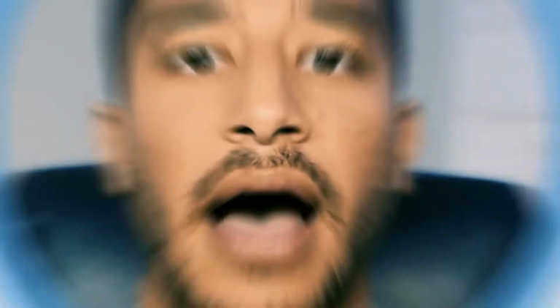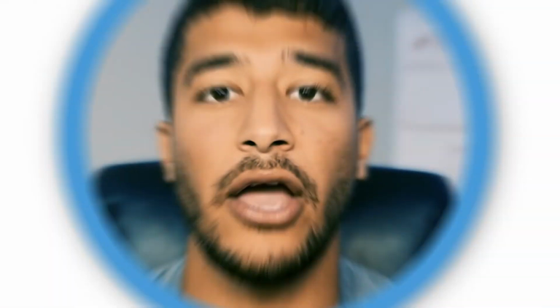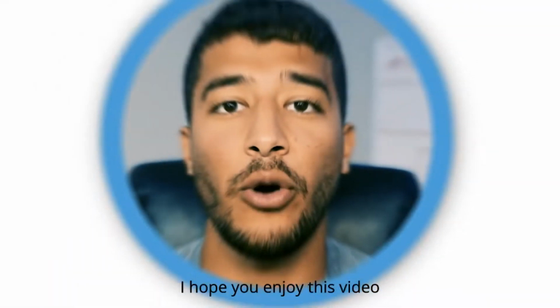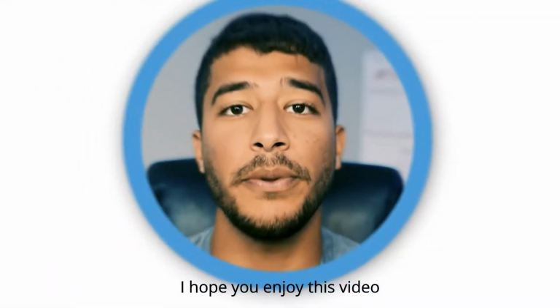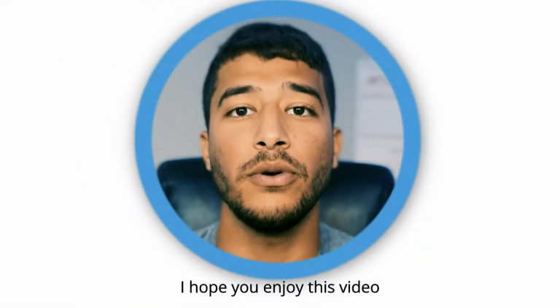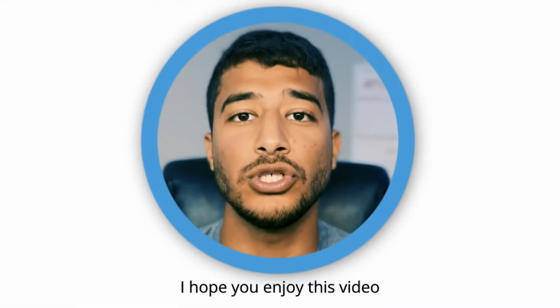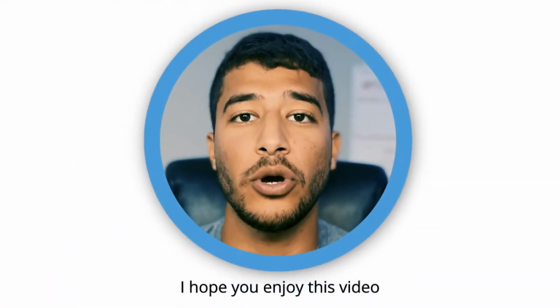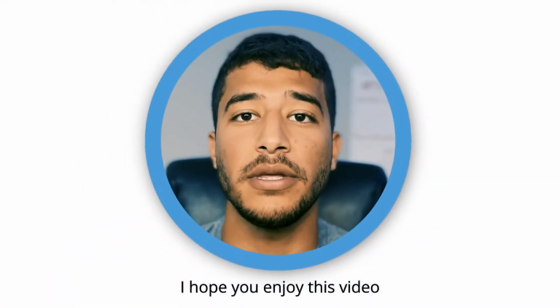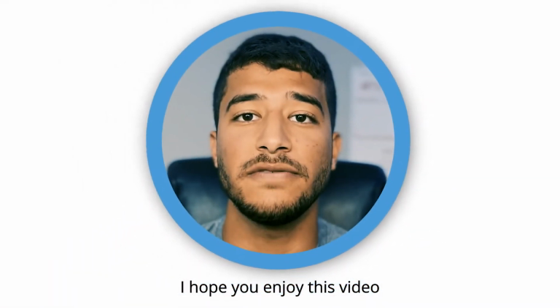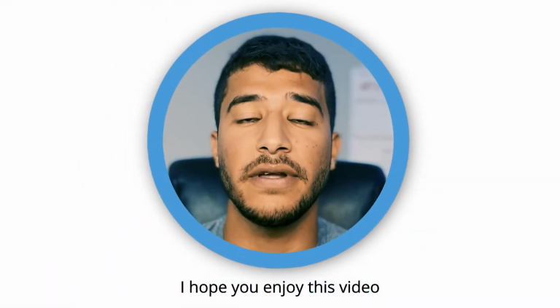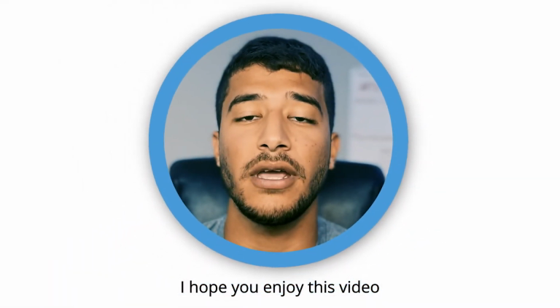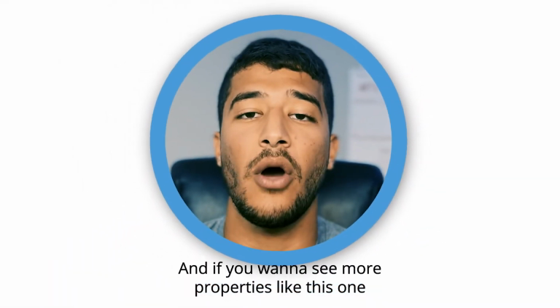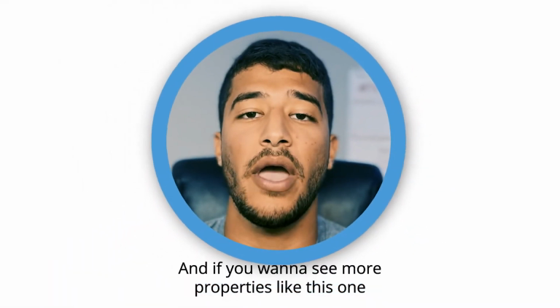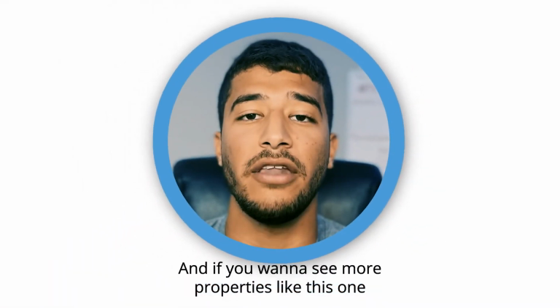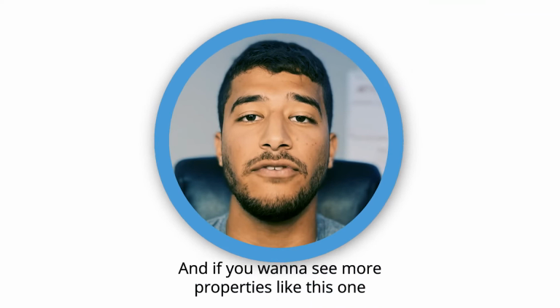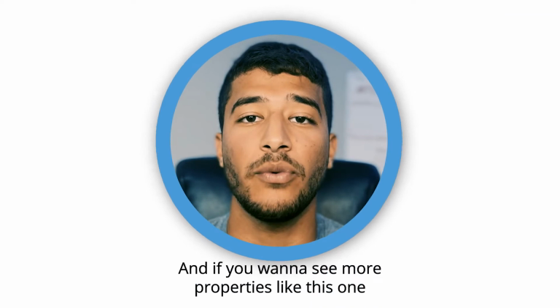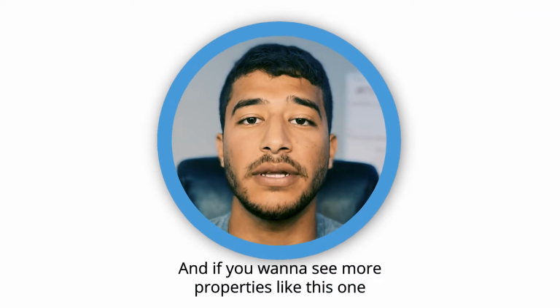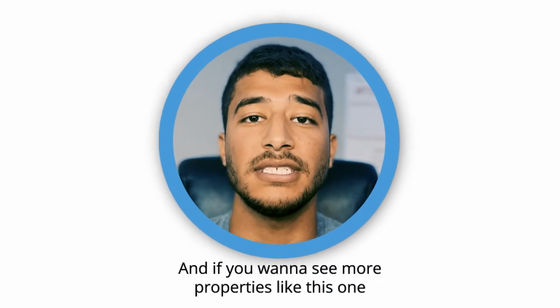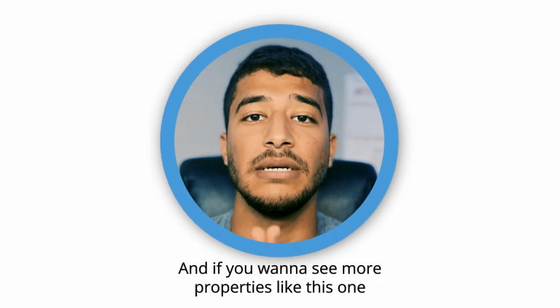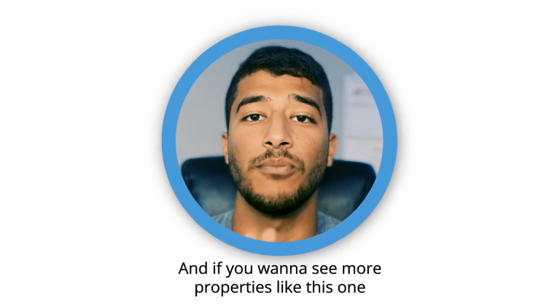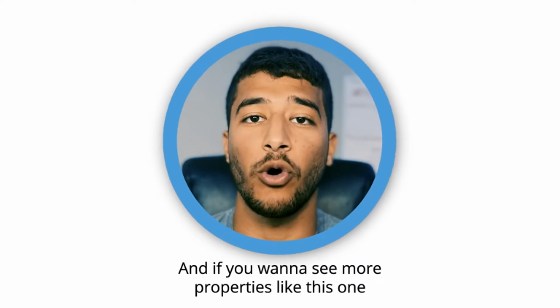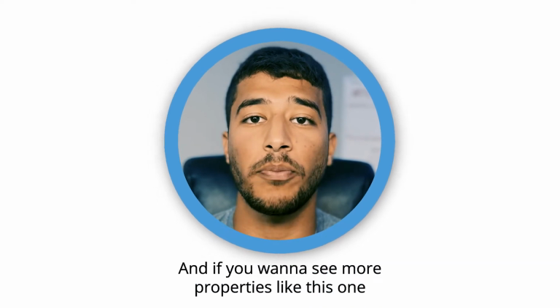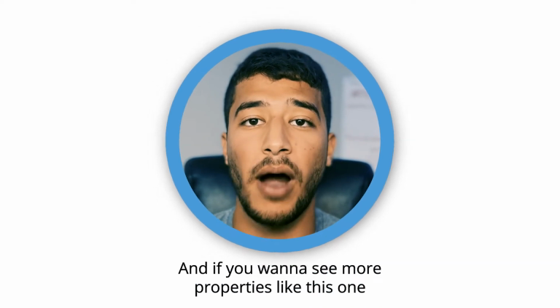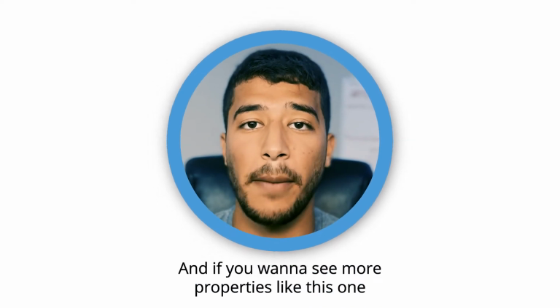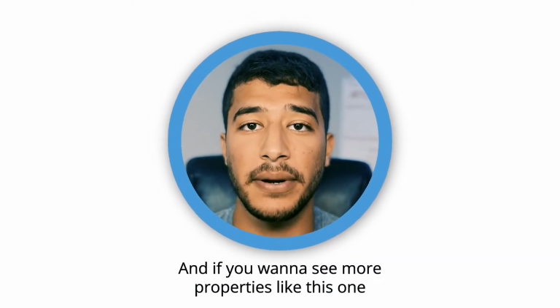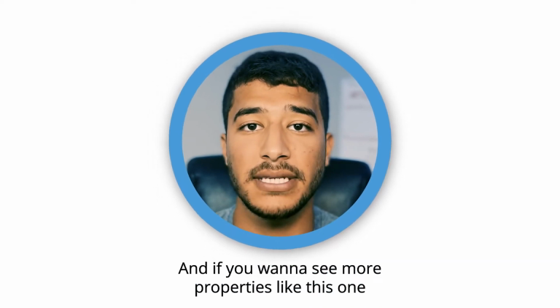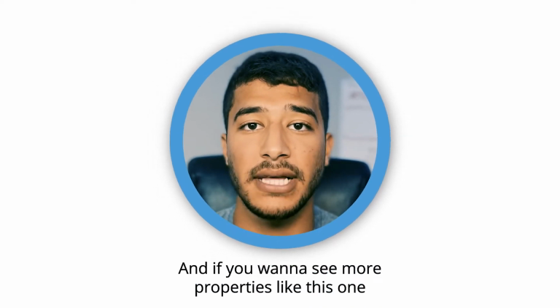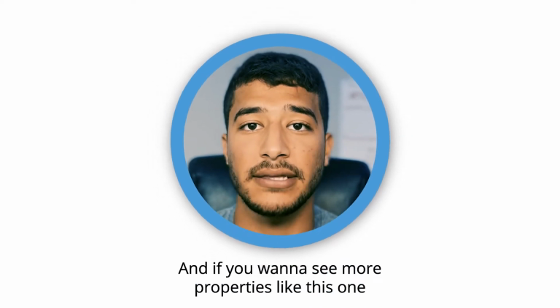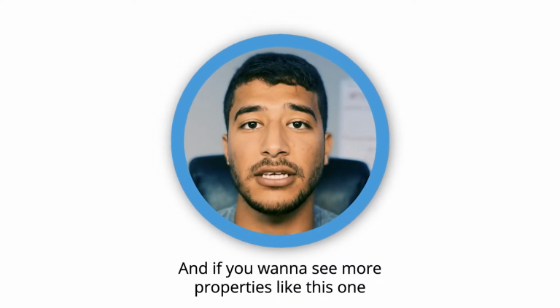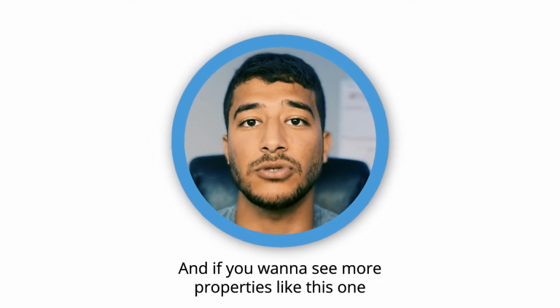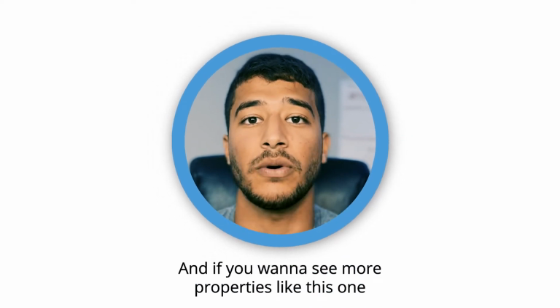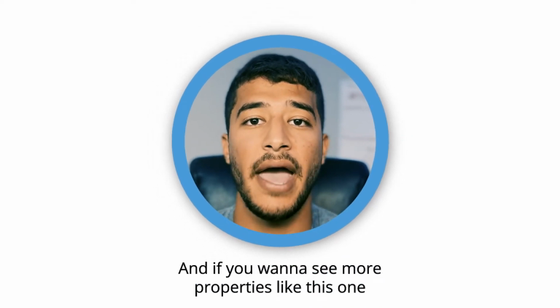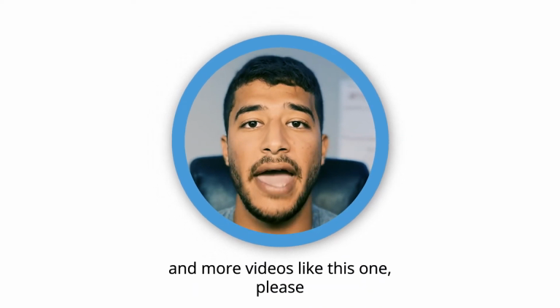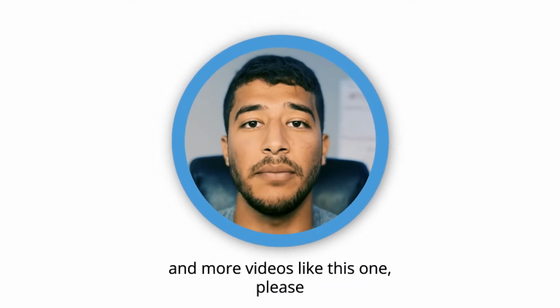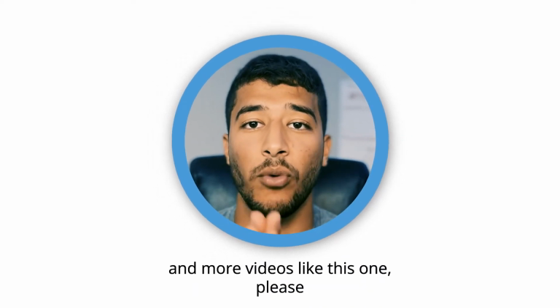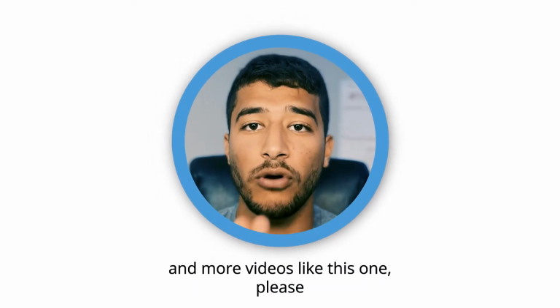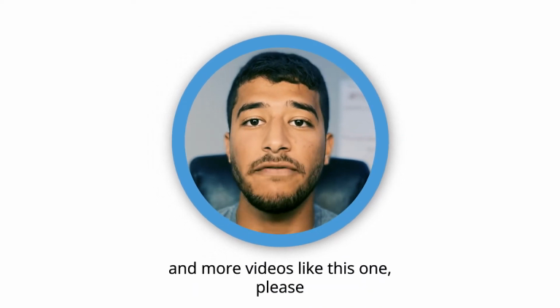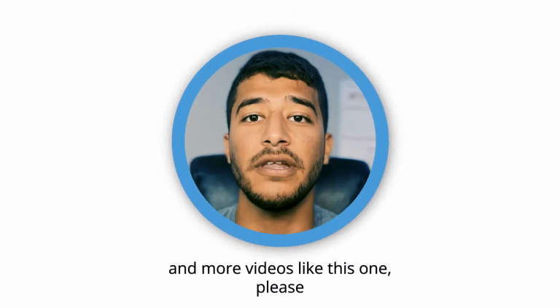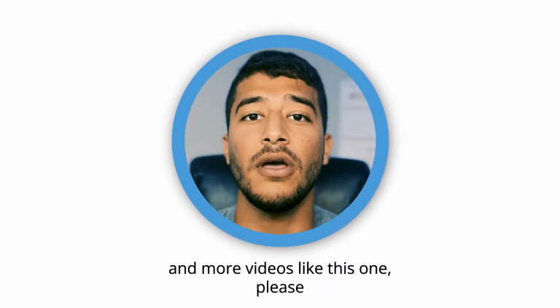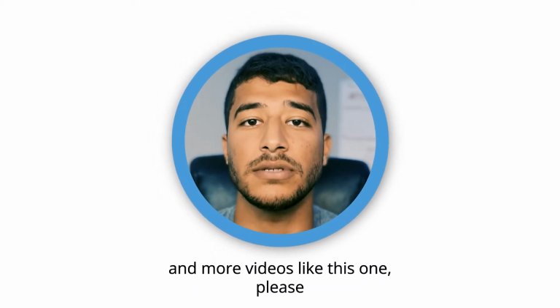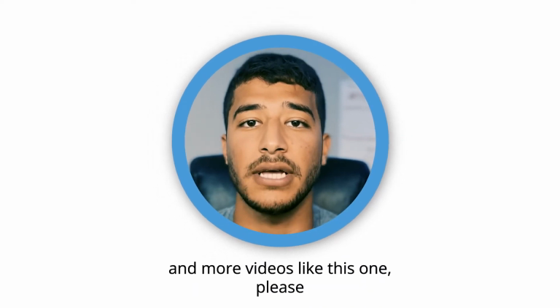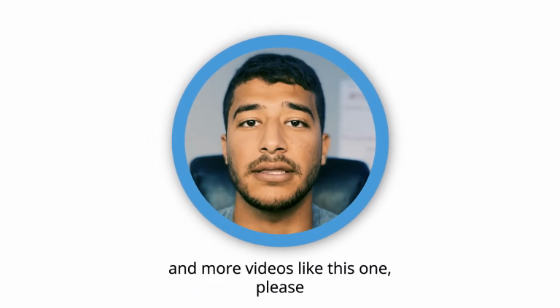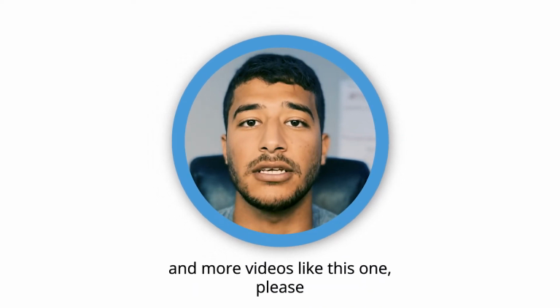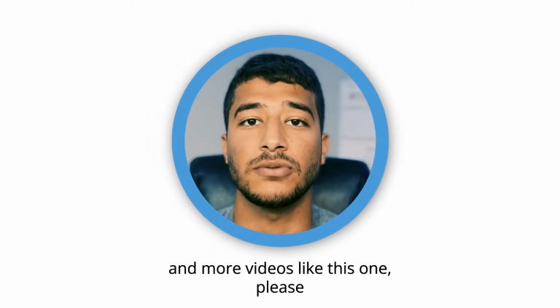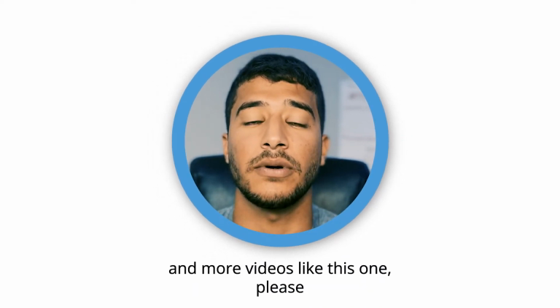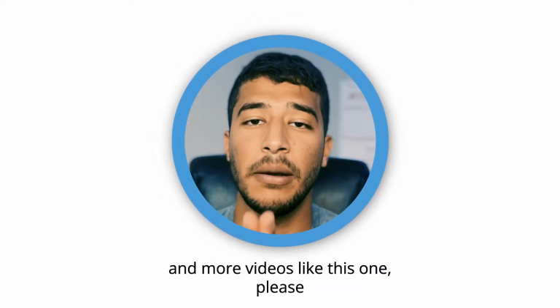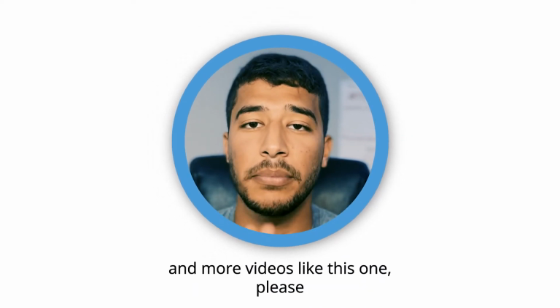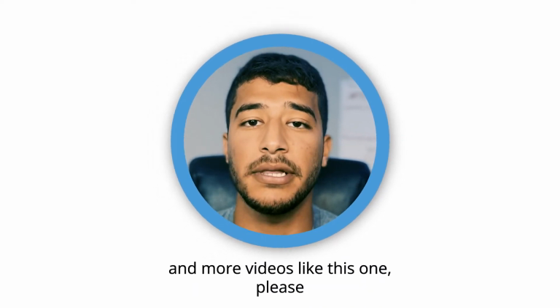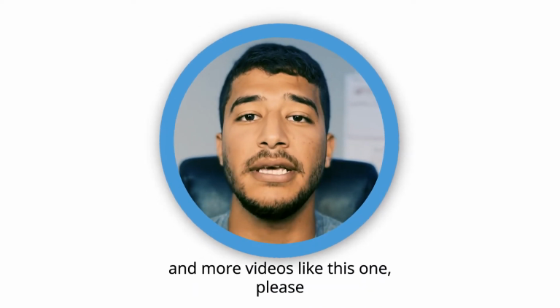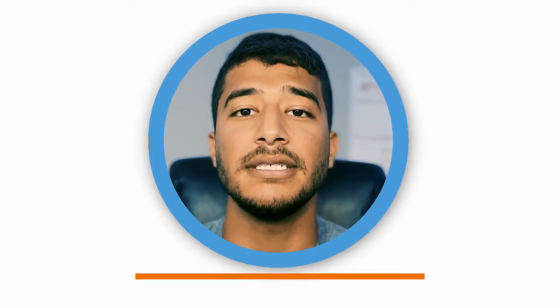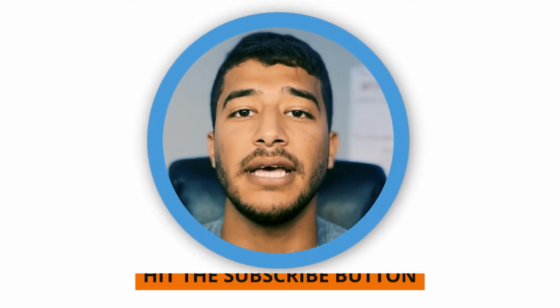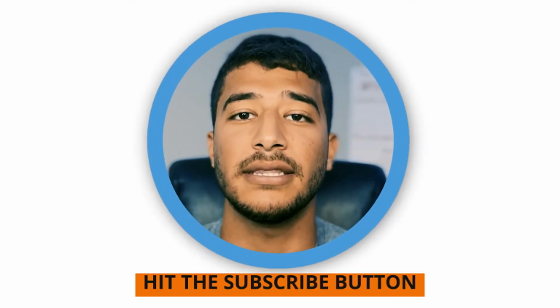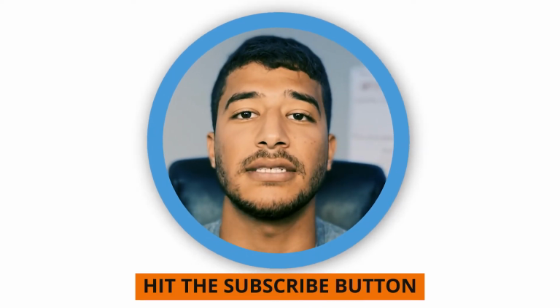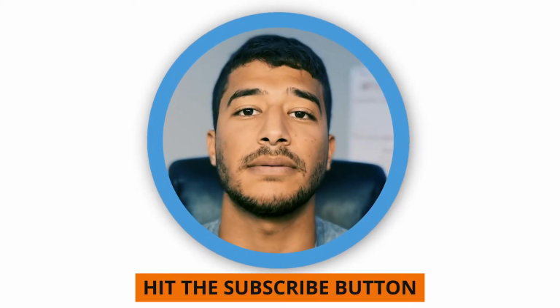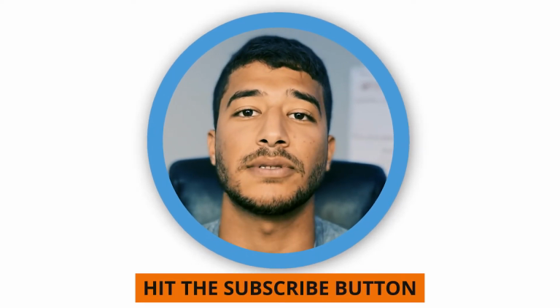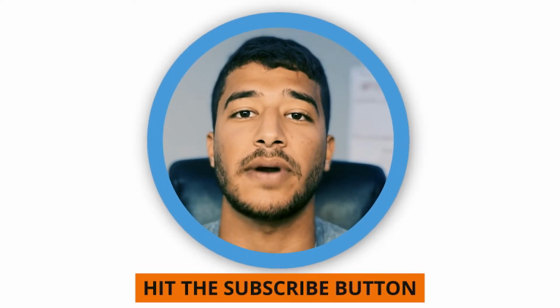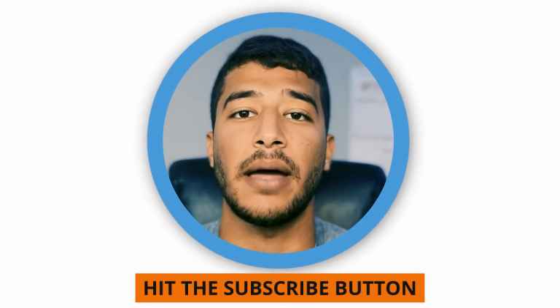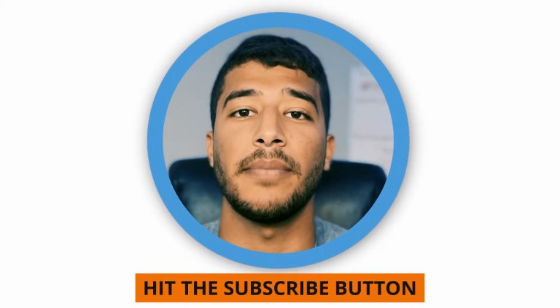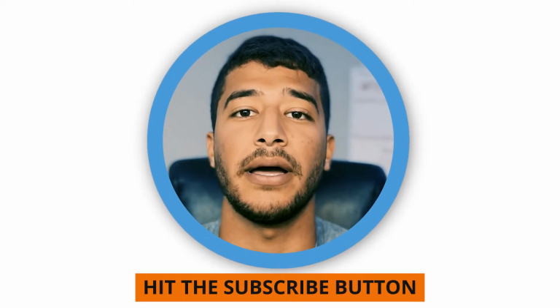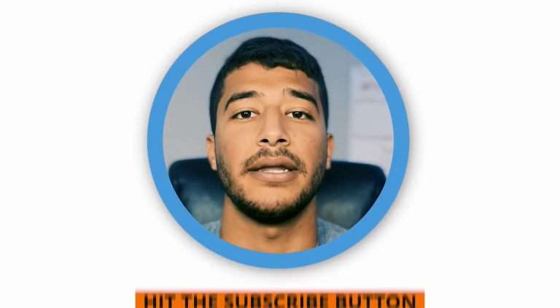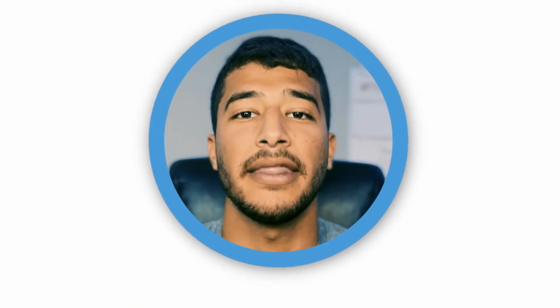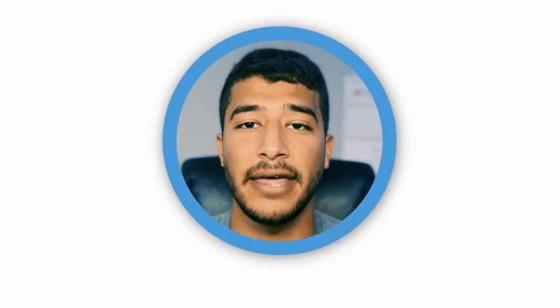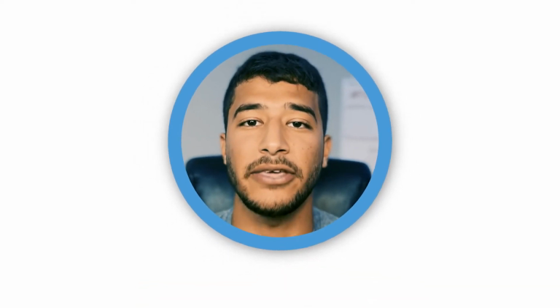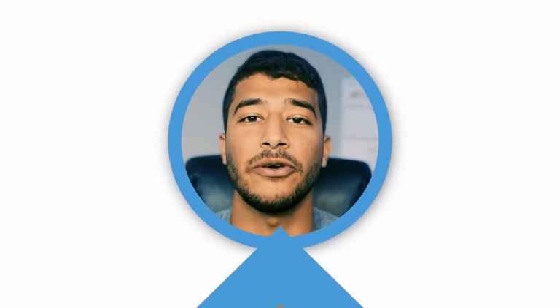I hope you enjoyed this video, and if you want to see more properties like this one and more videos like this one, please hit the subscribe button. Thank you.